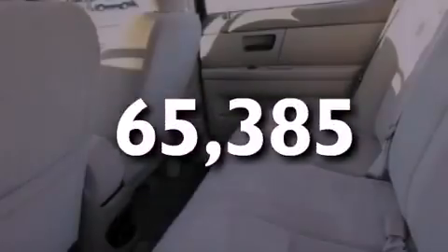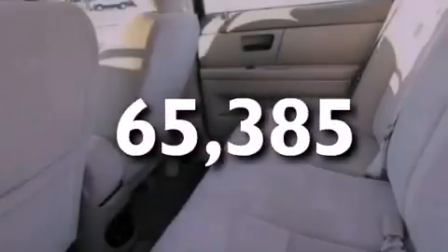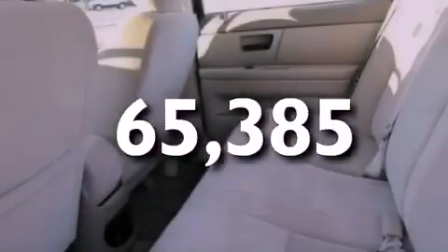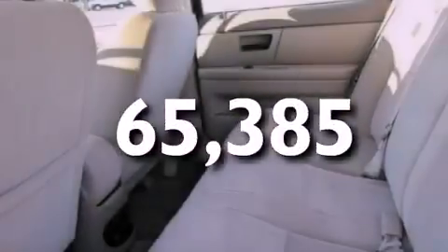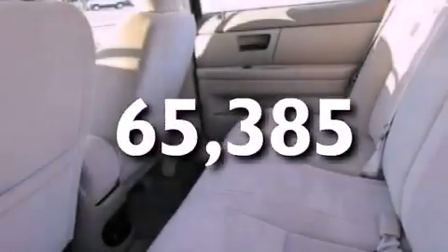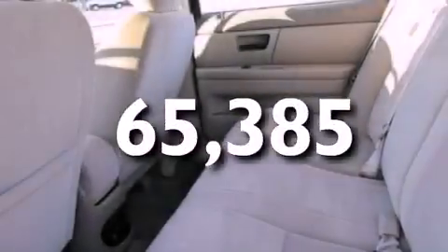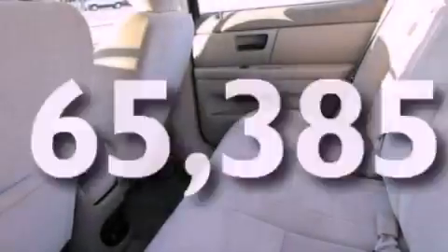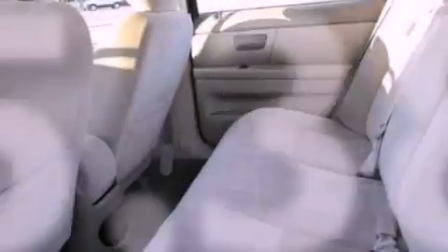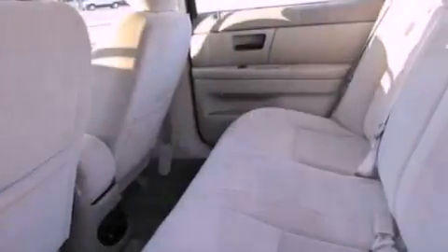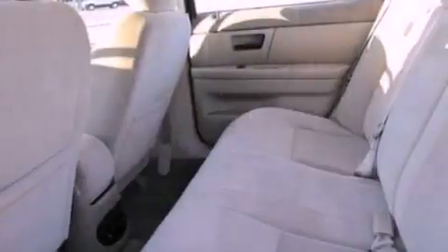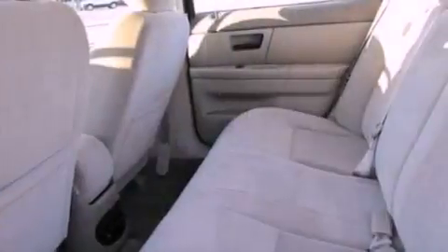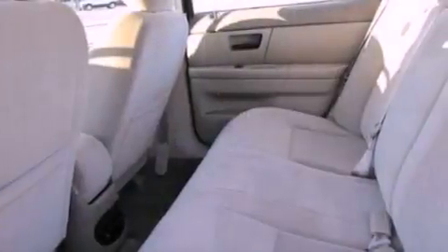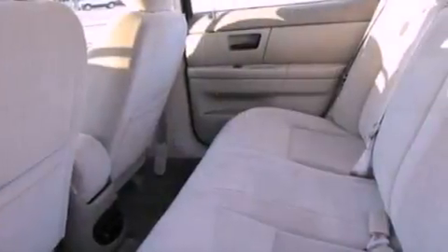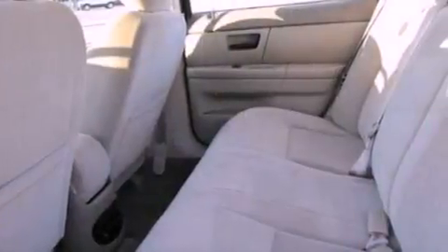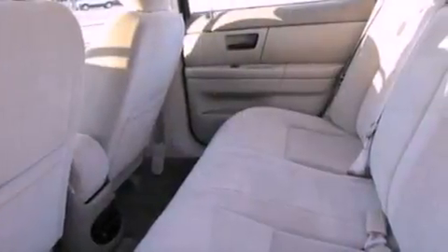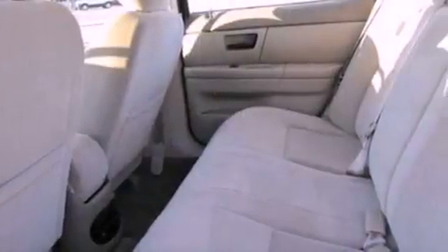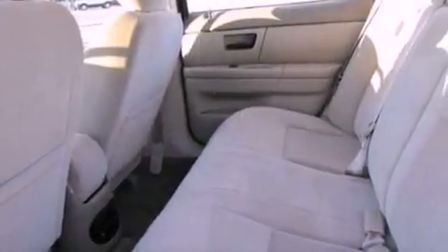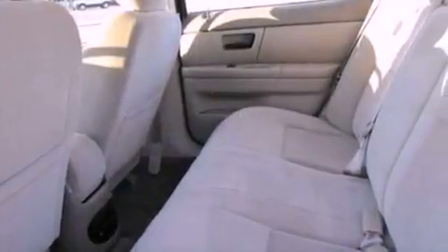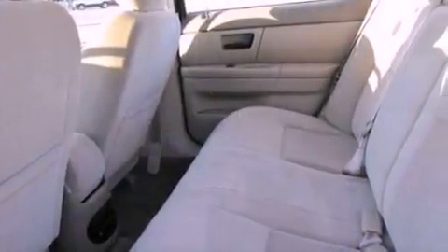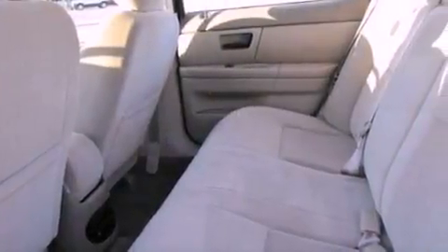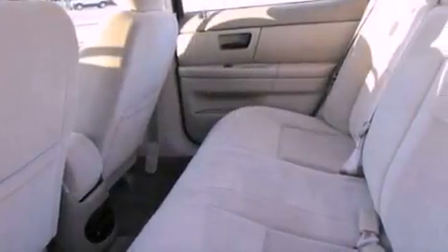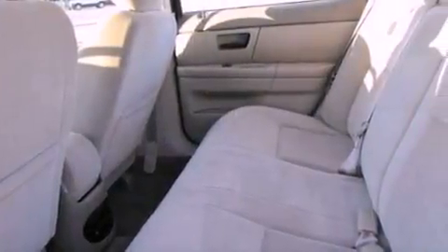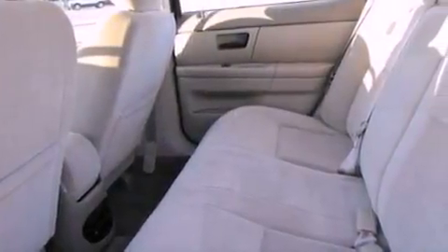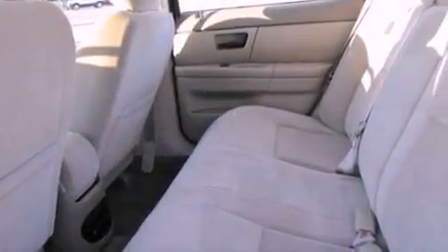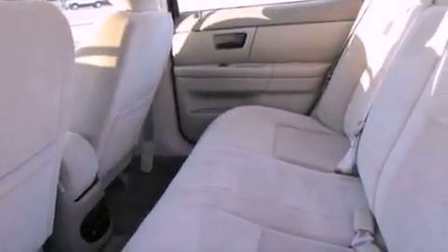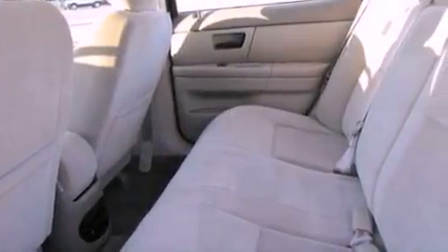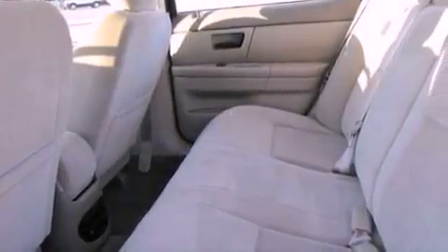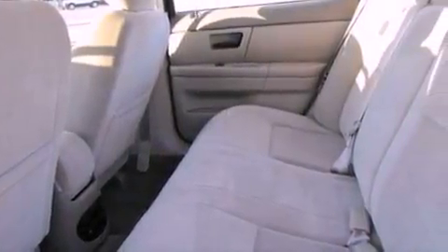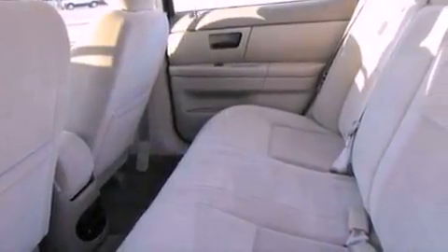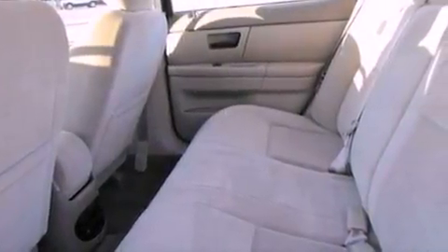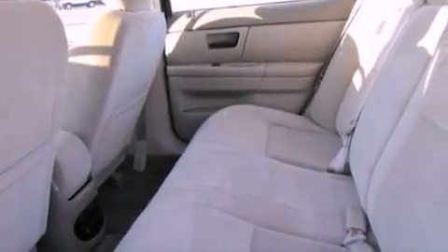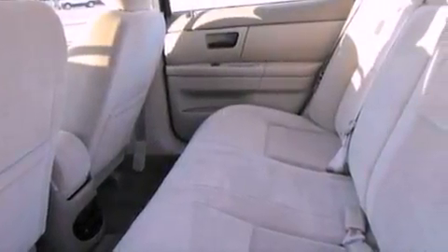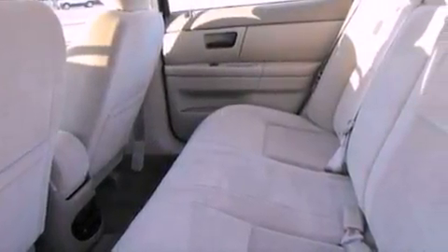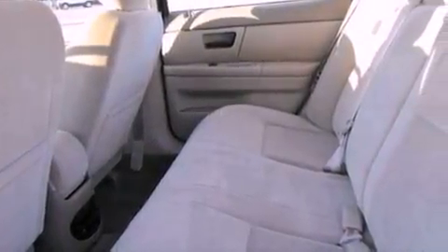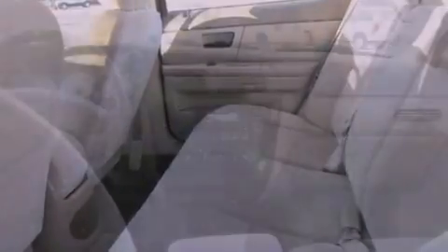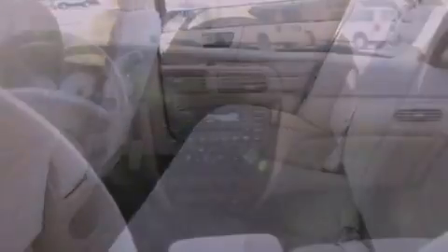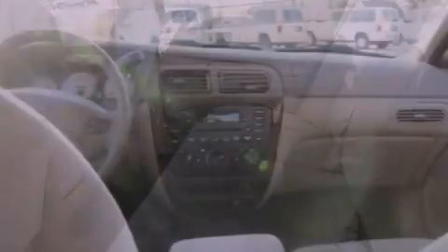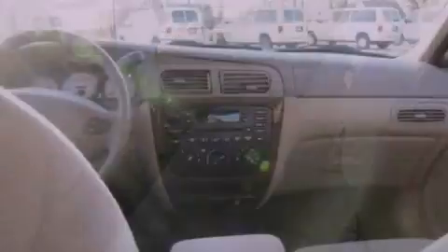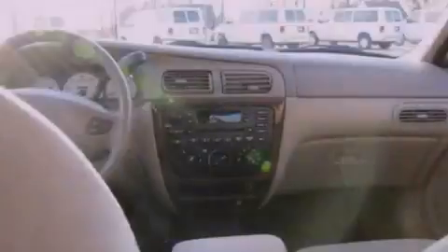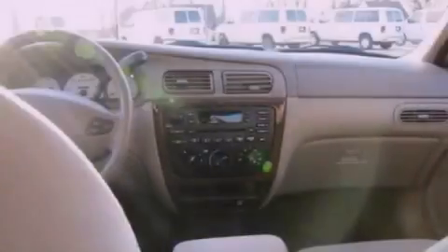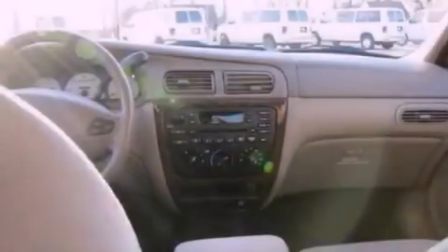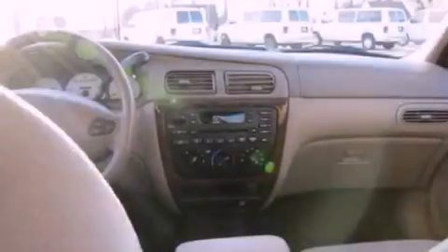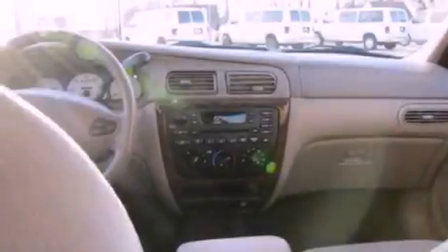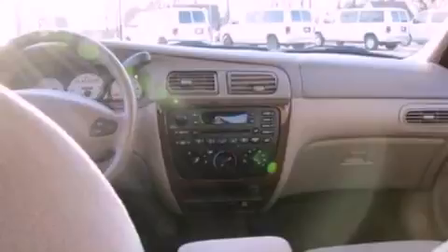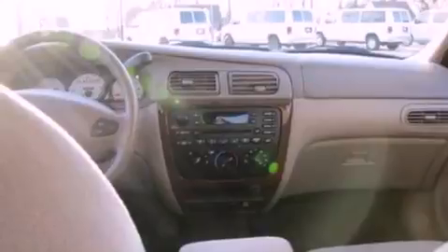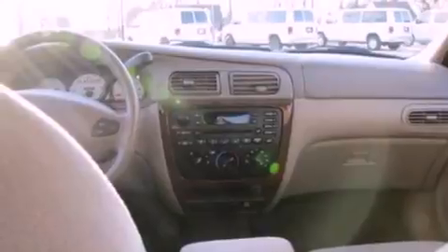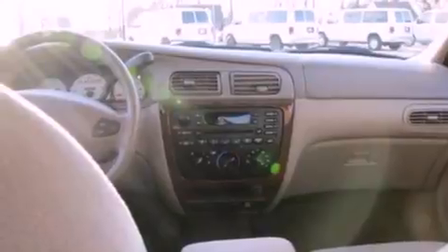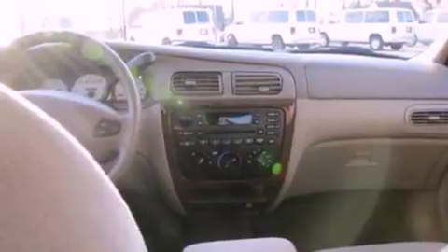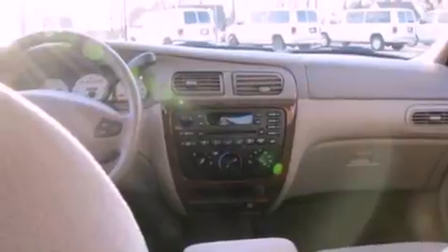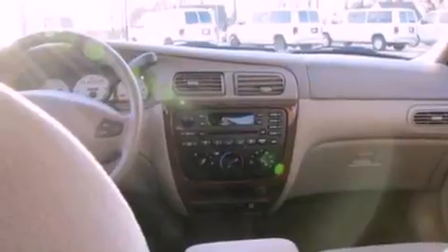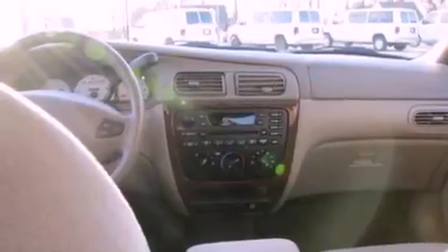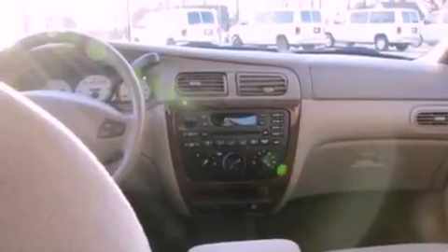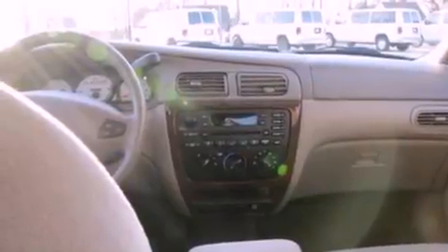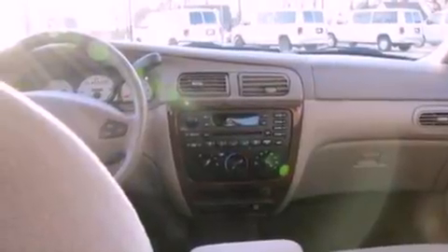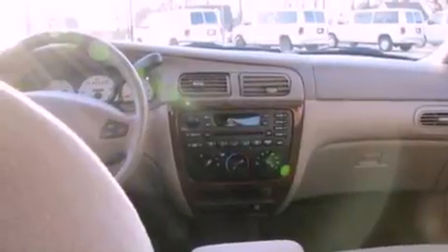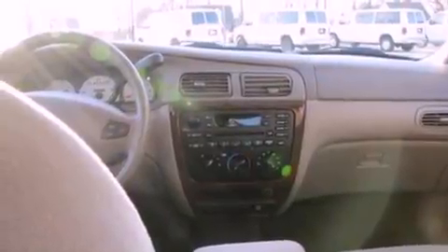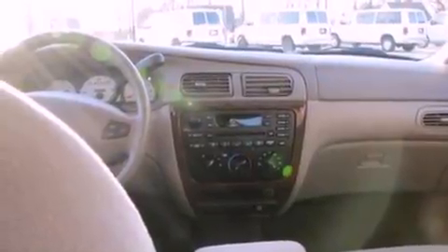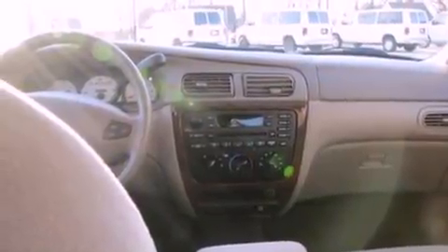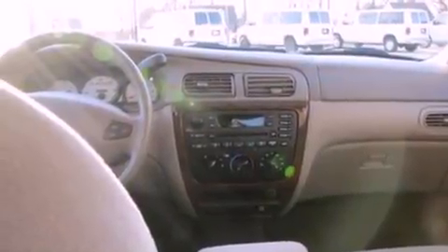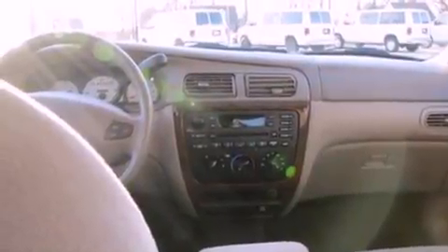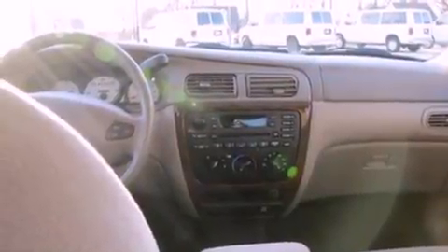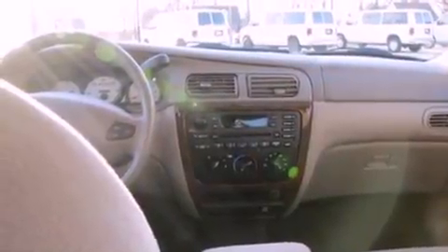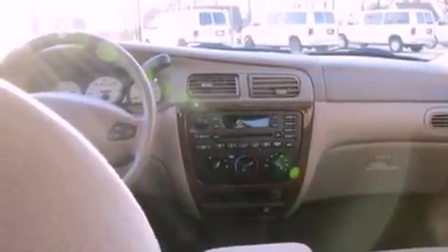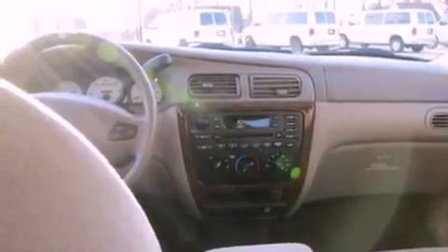With an EPA estimated rating of 28 miles per gallon on the highway, this automobile pays off in the long run.